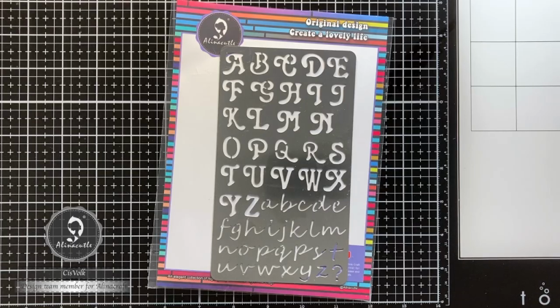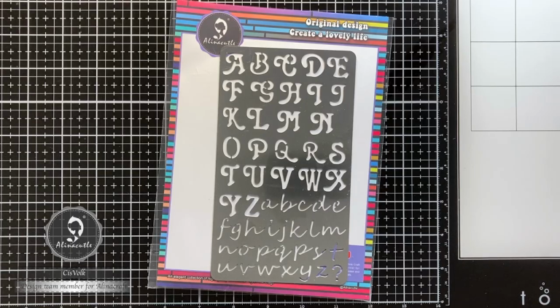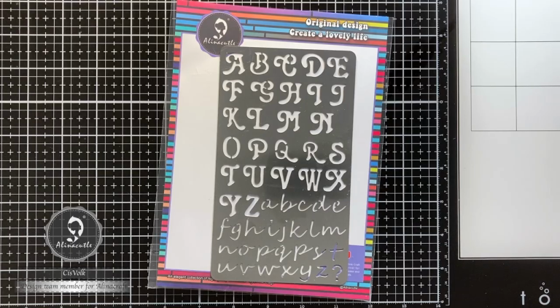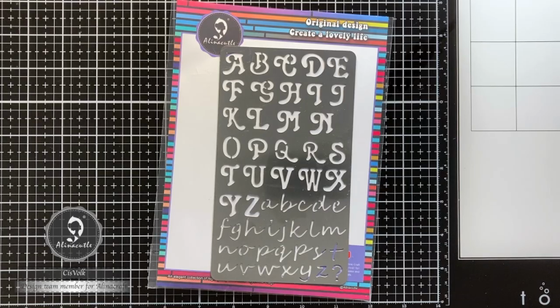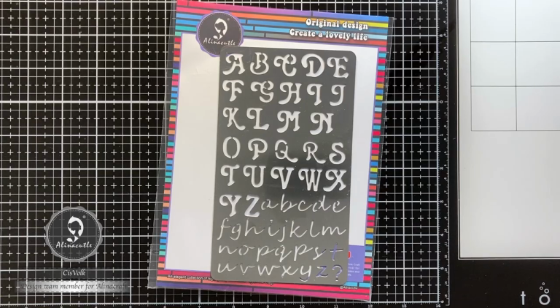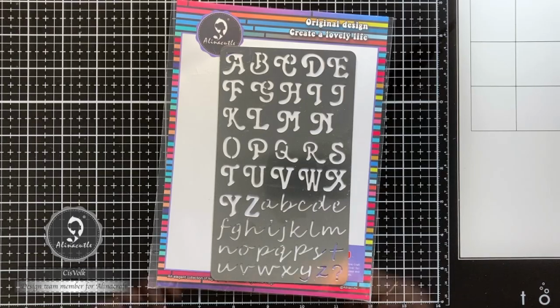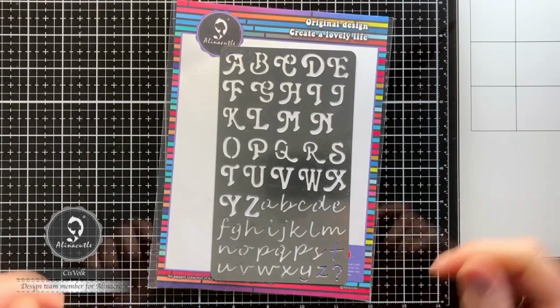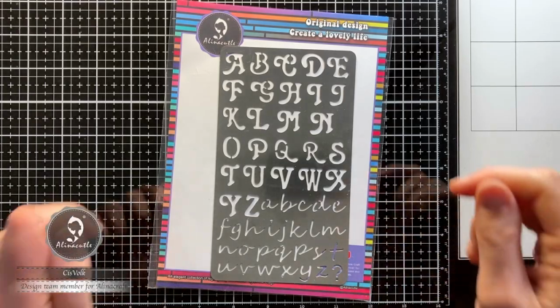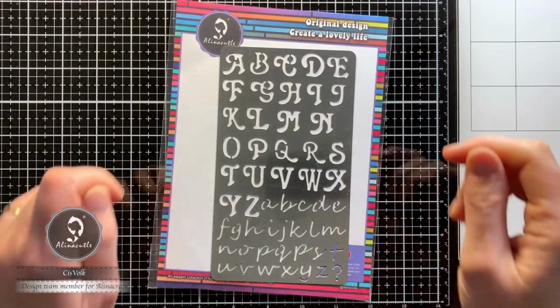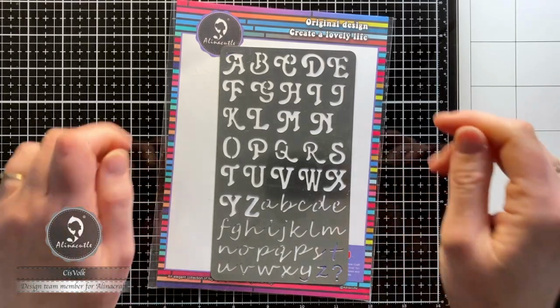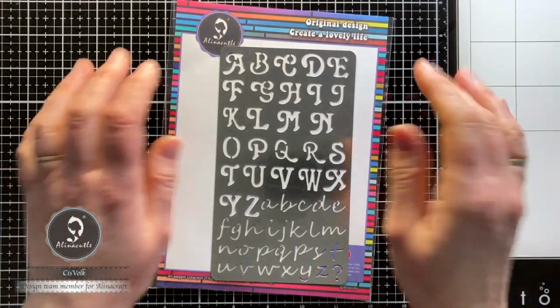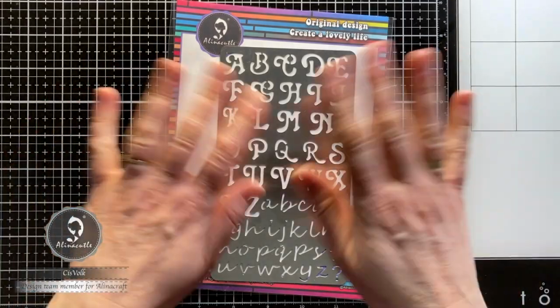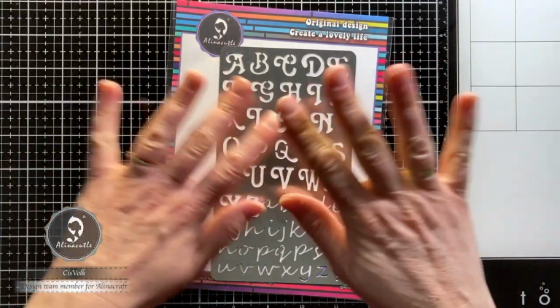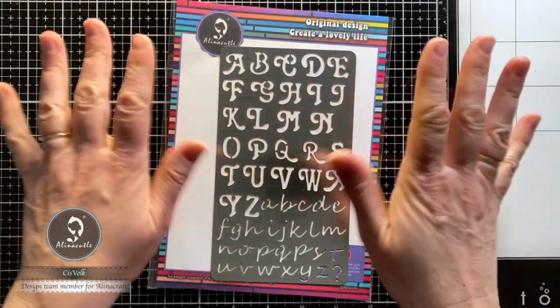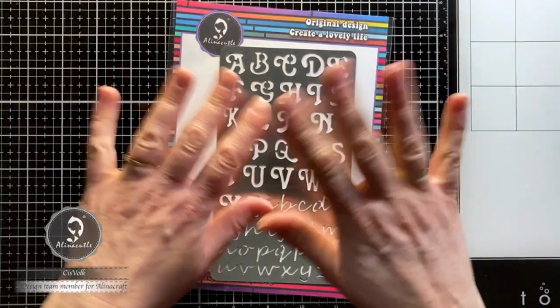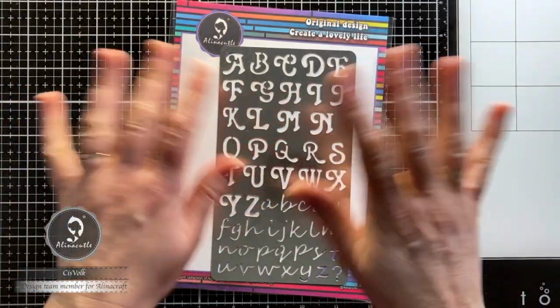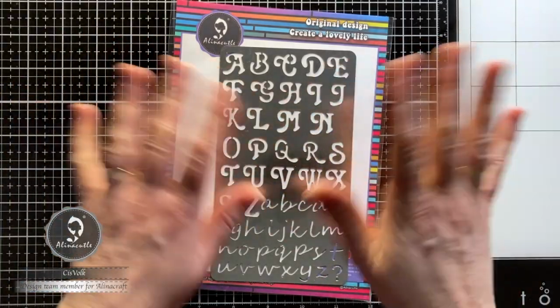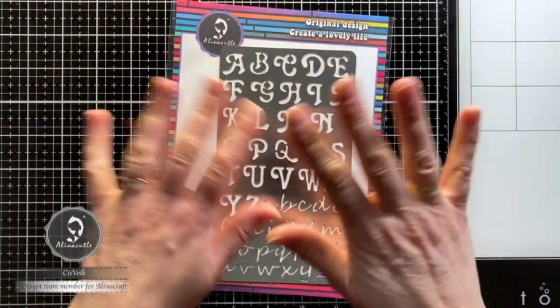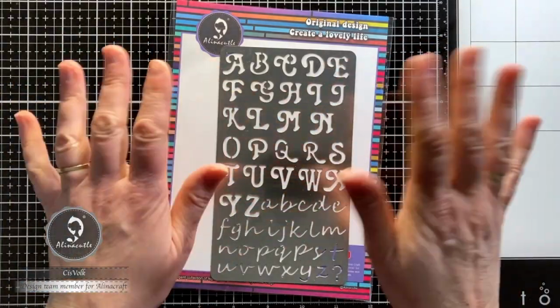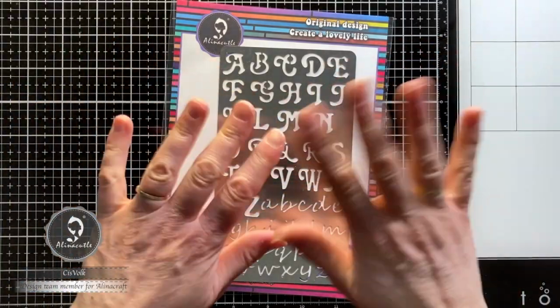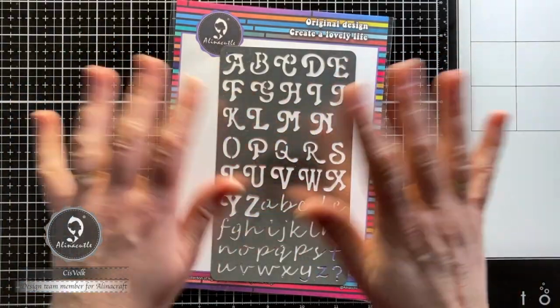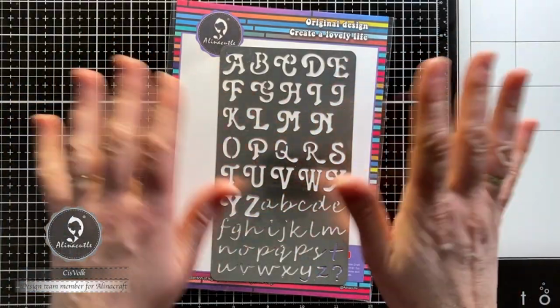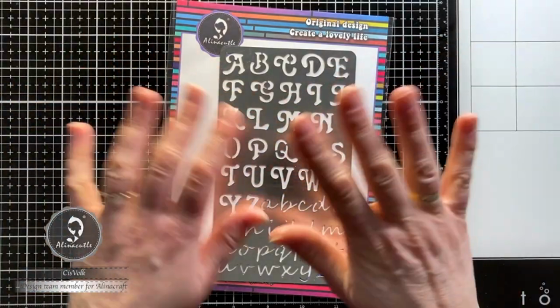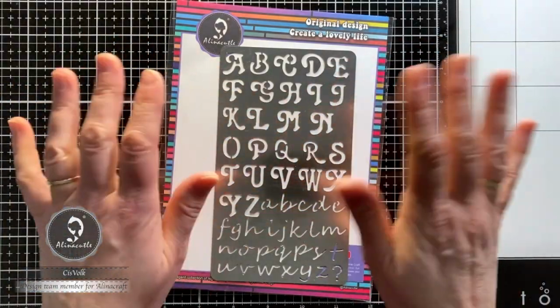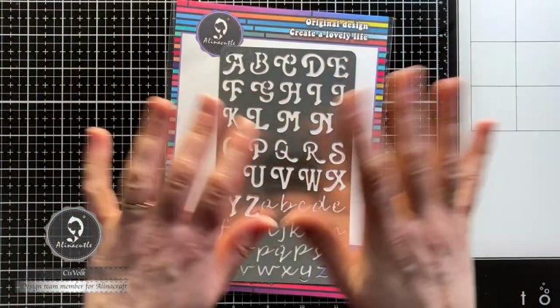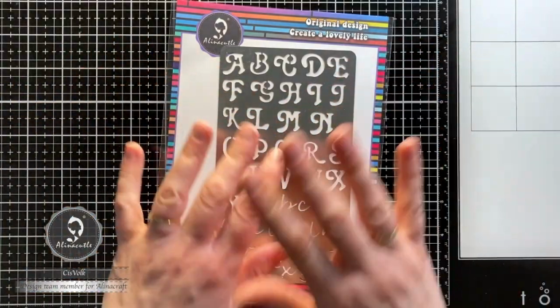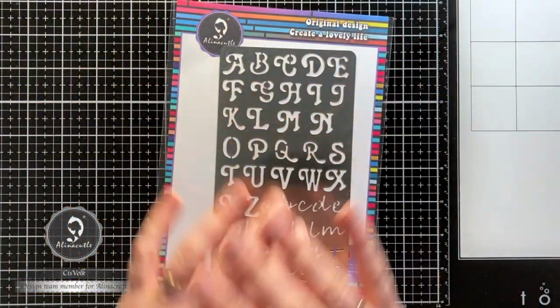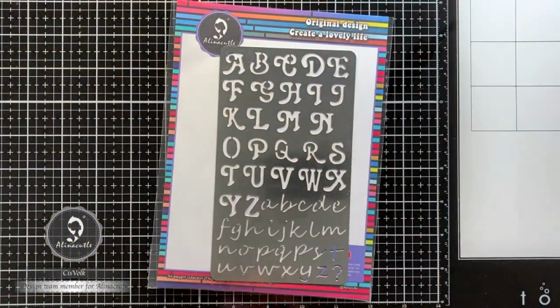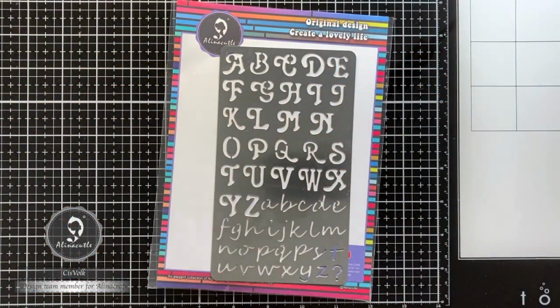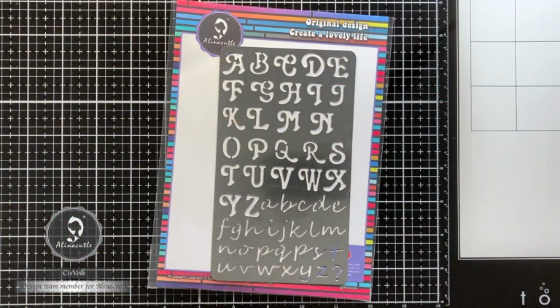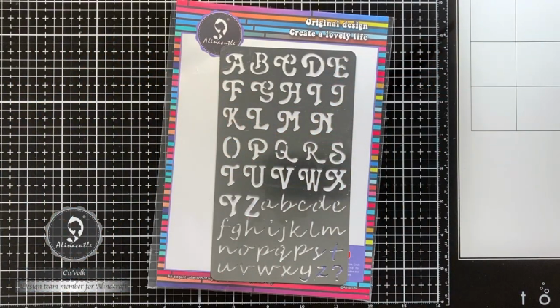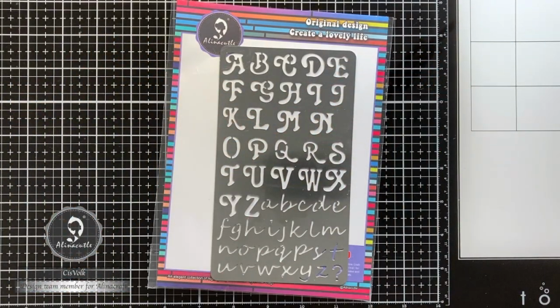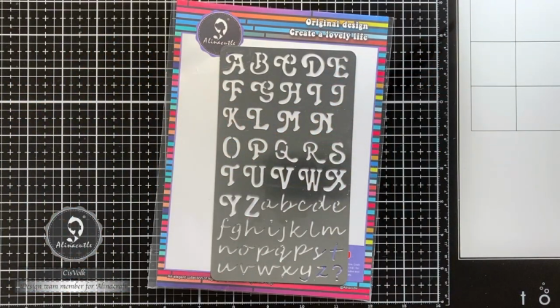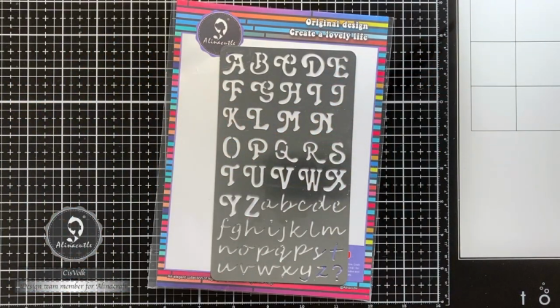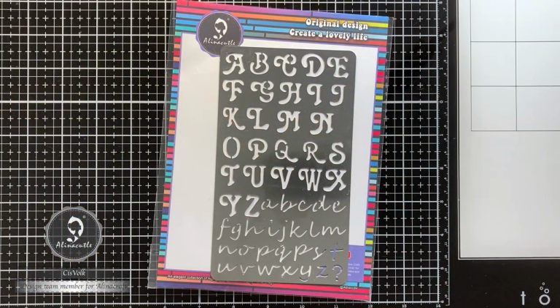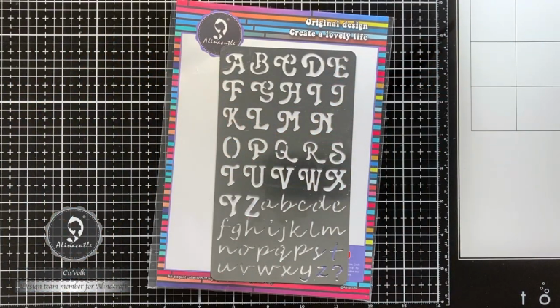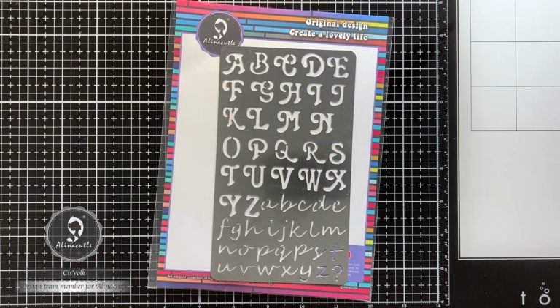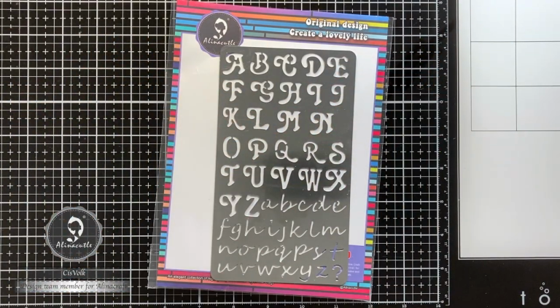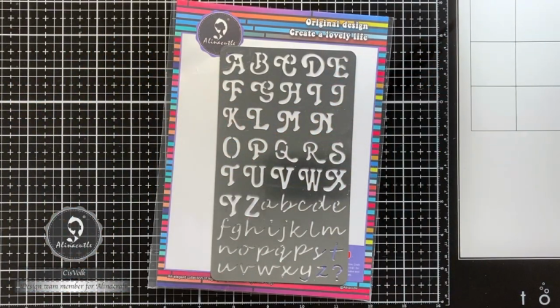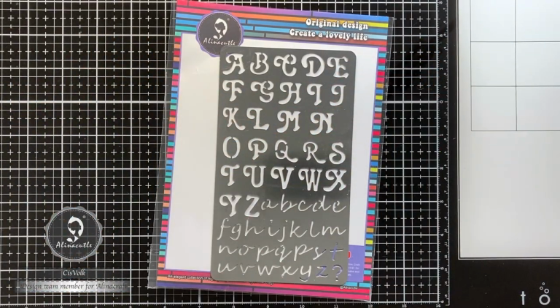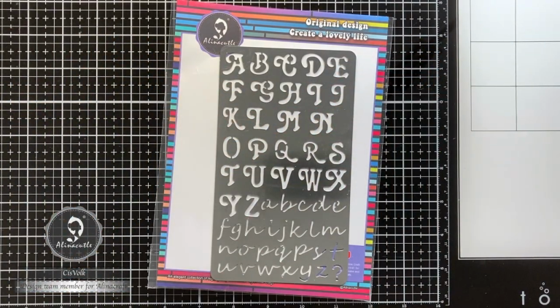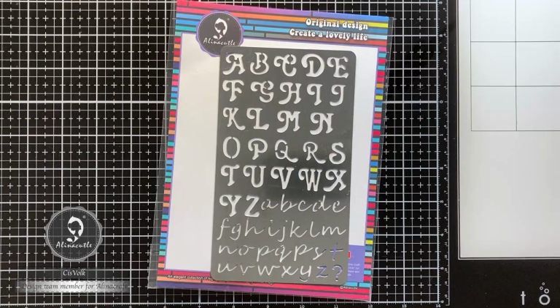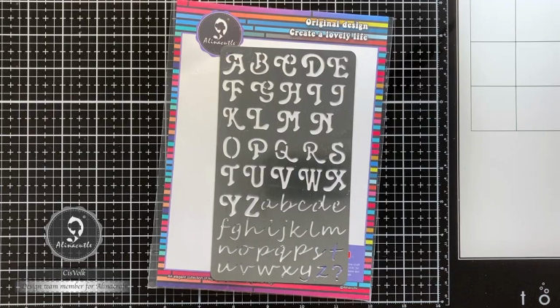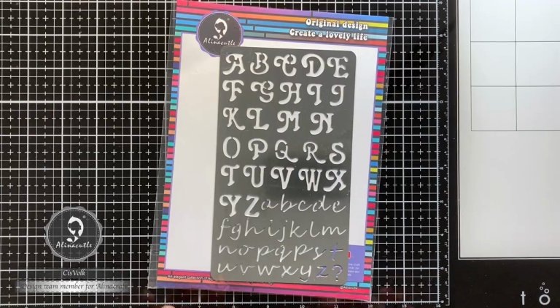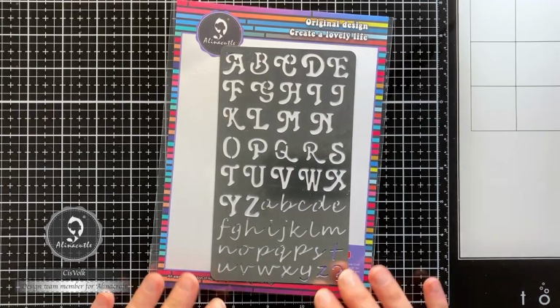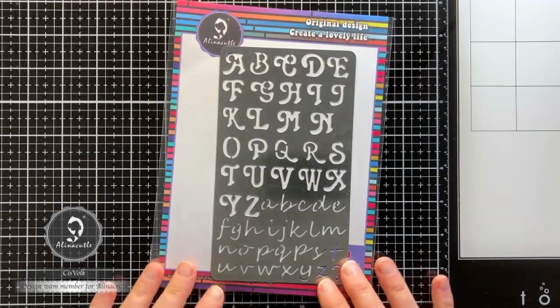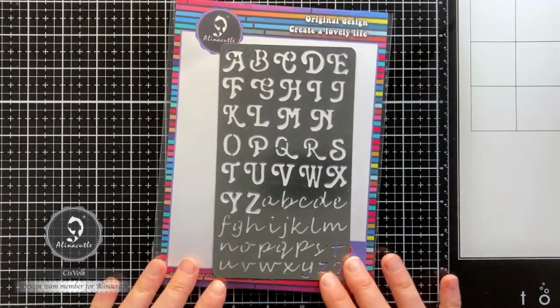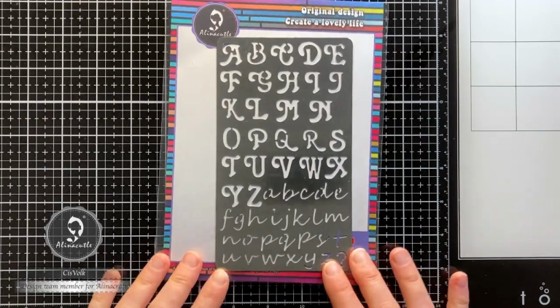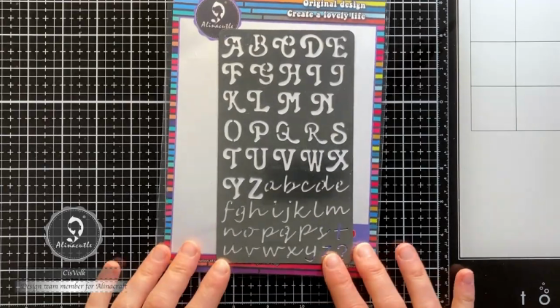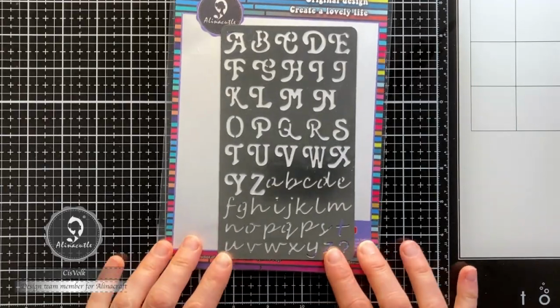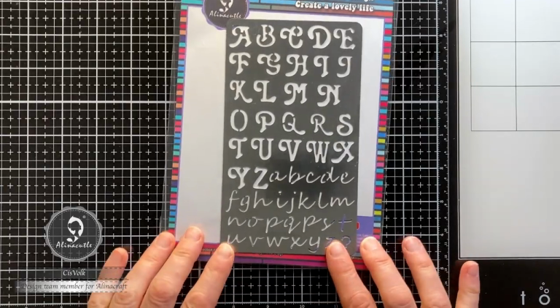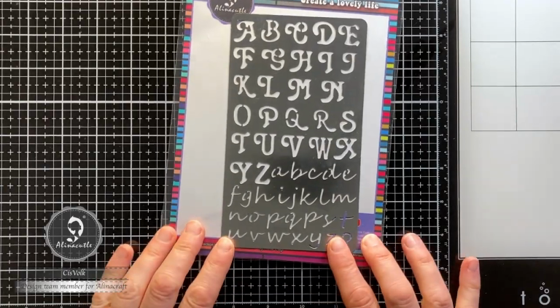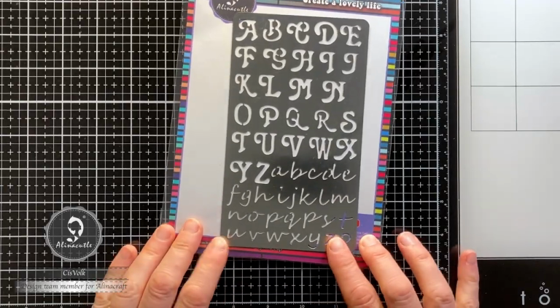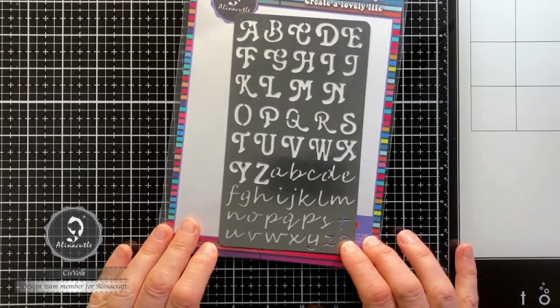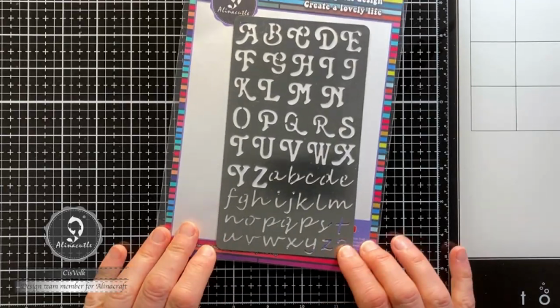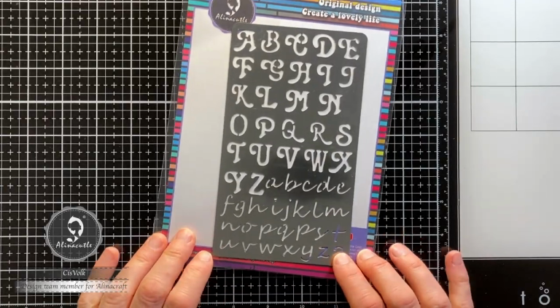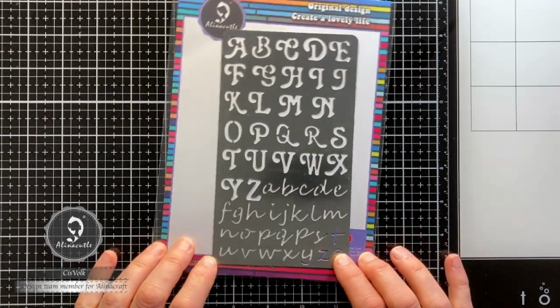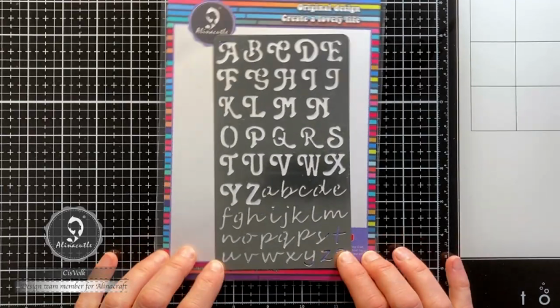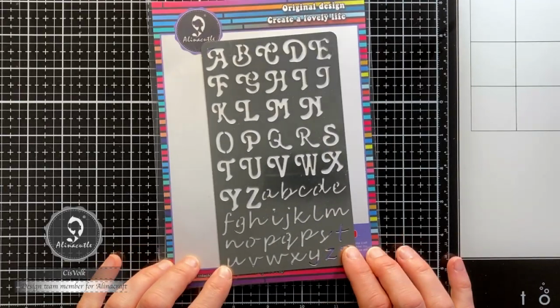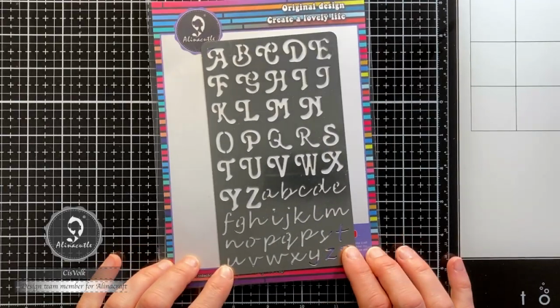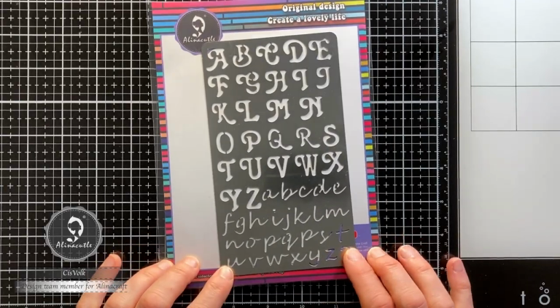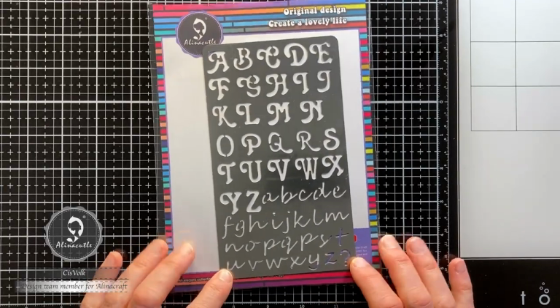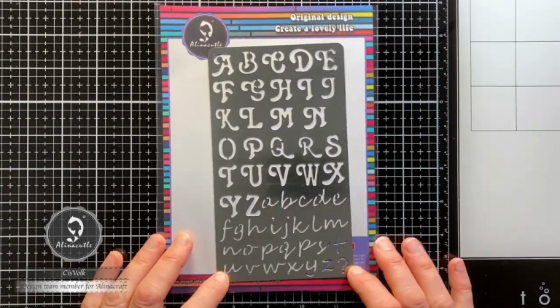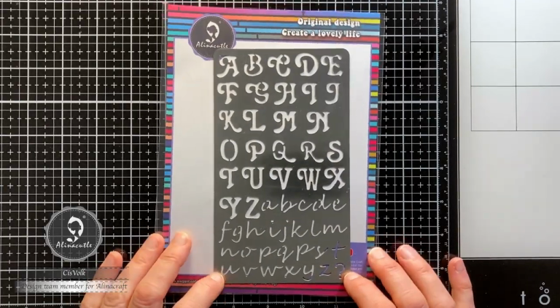Hello, it's CisVolk! This time no card making, but crafting with card making supplies!